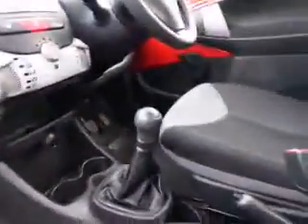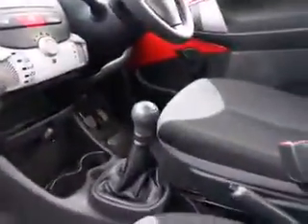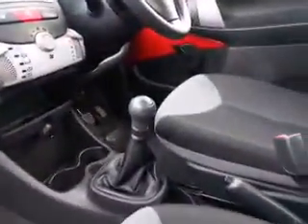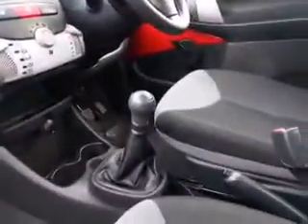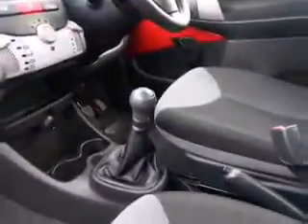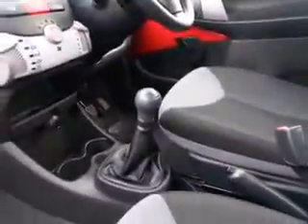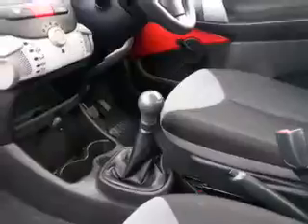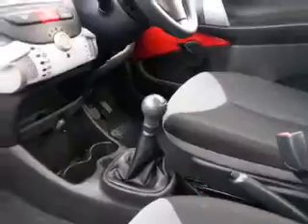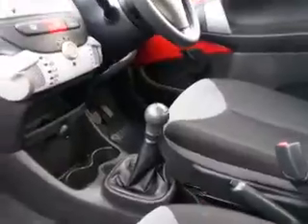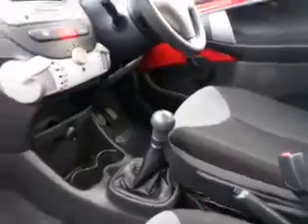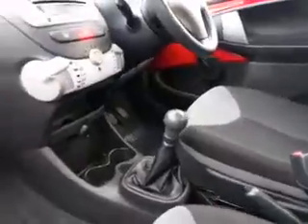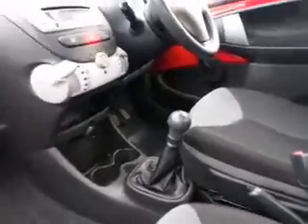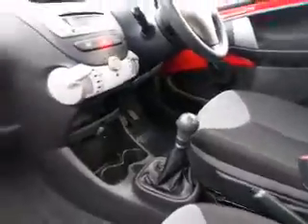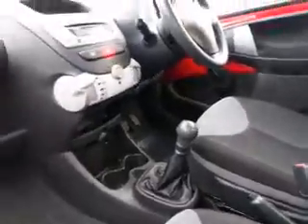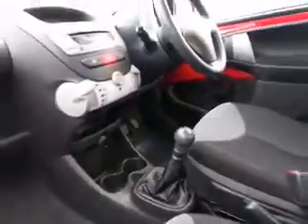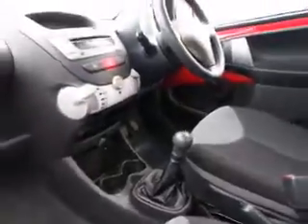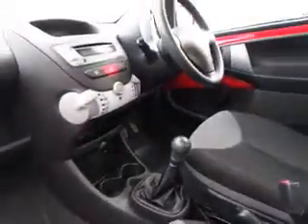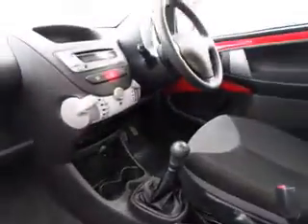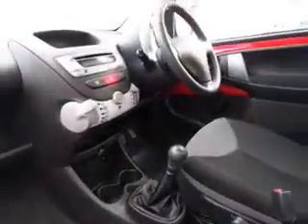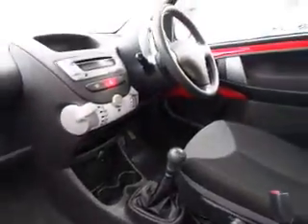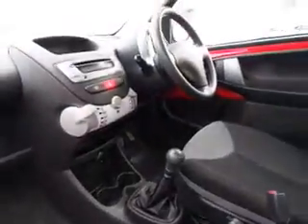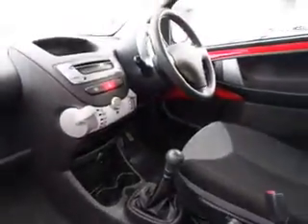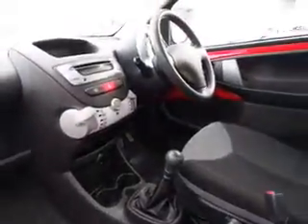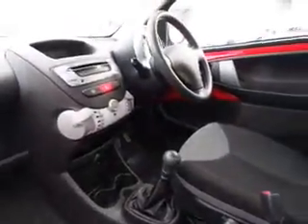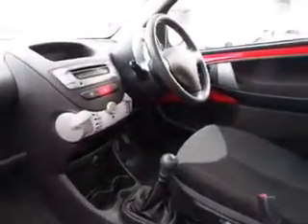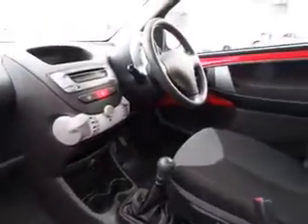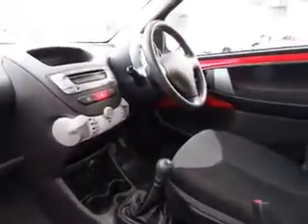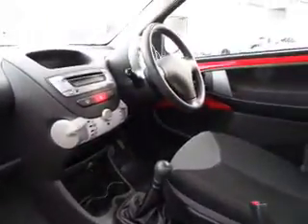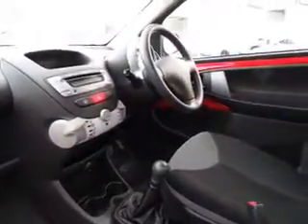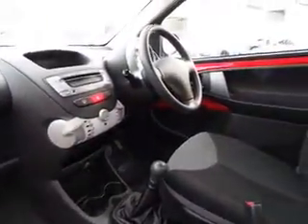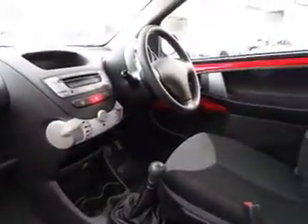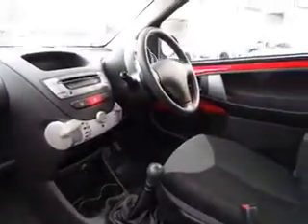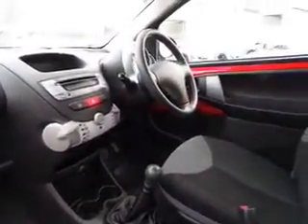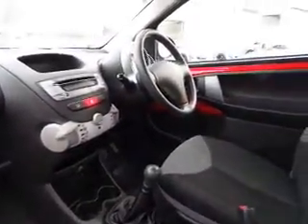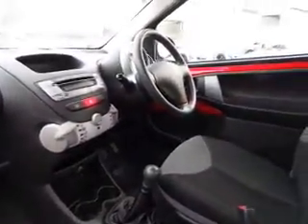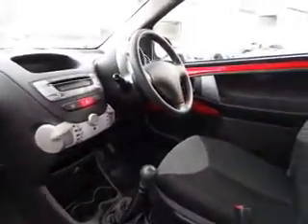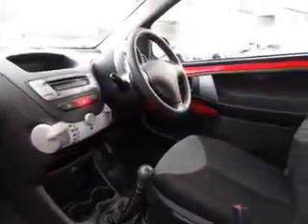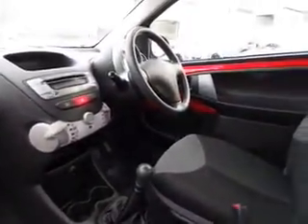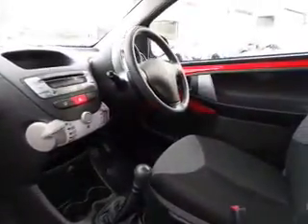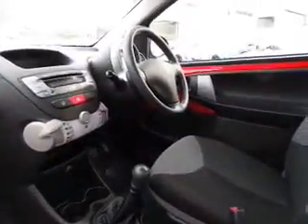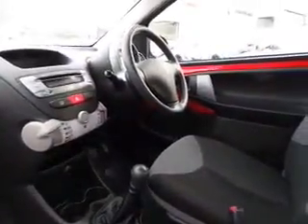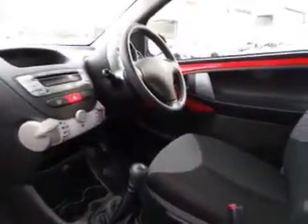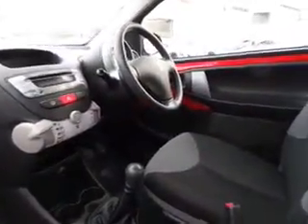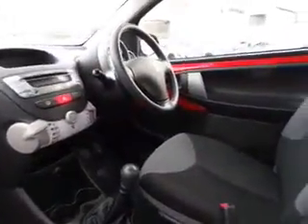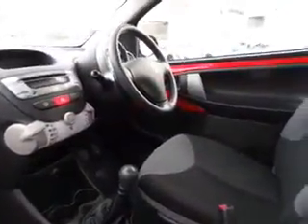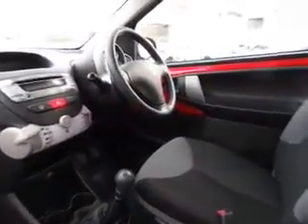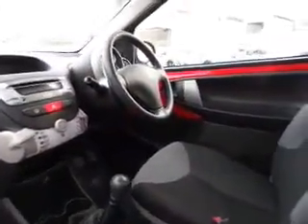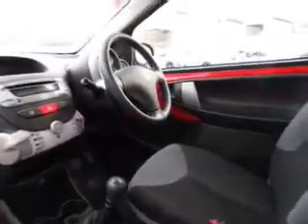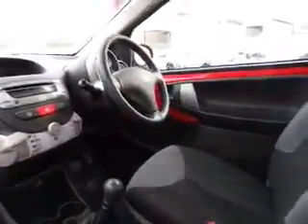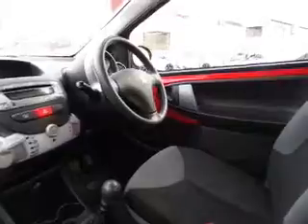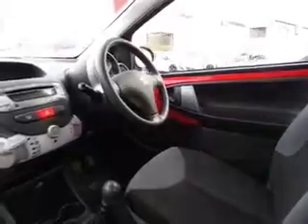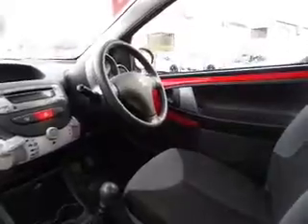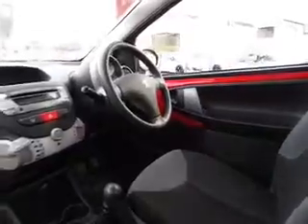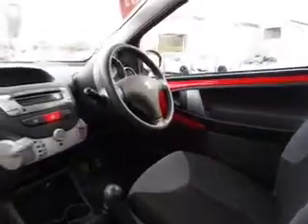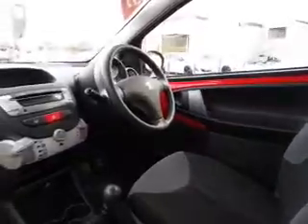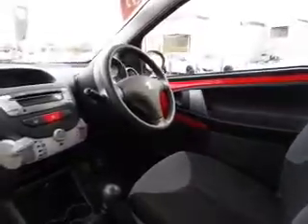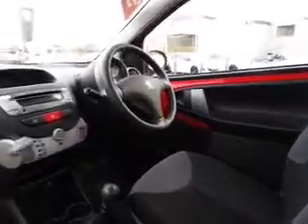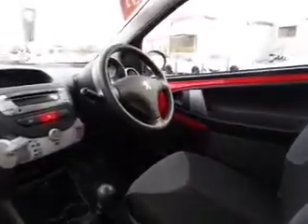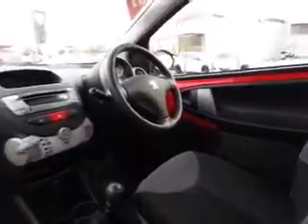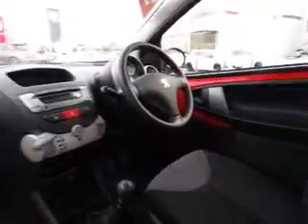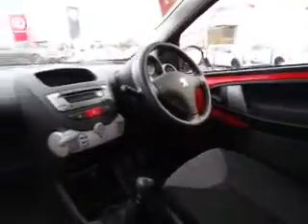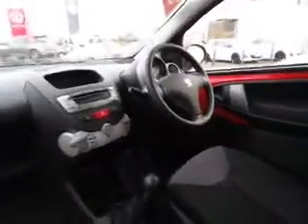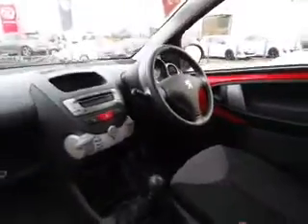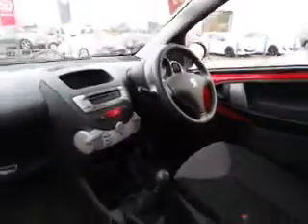You have a 5 speed manual gearbox and power steering comes as standard, and it's manual windows on this particular model.